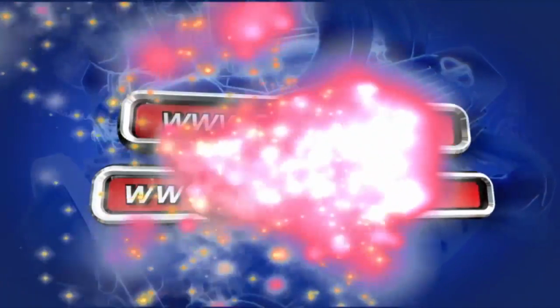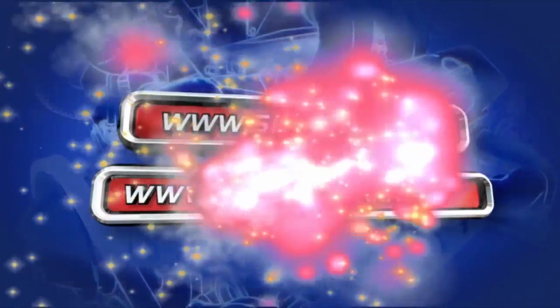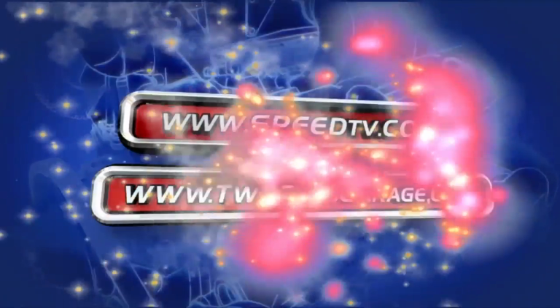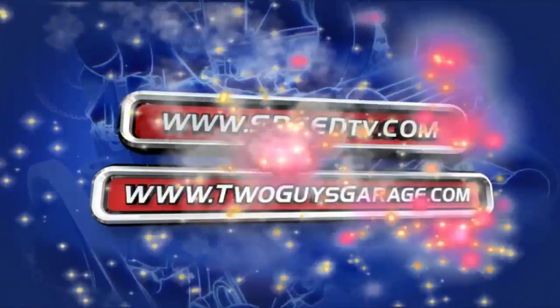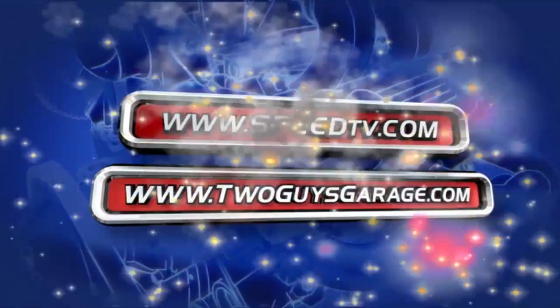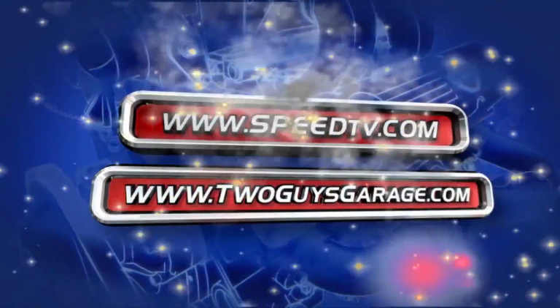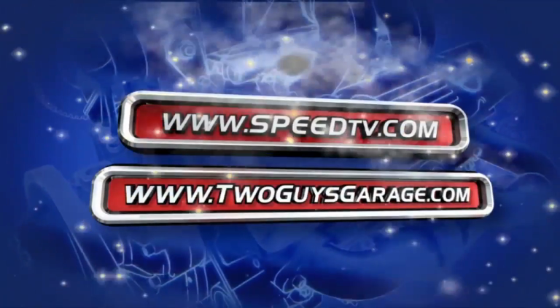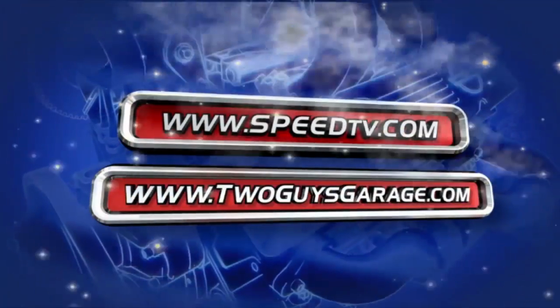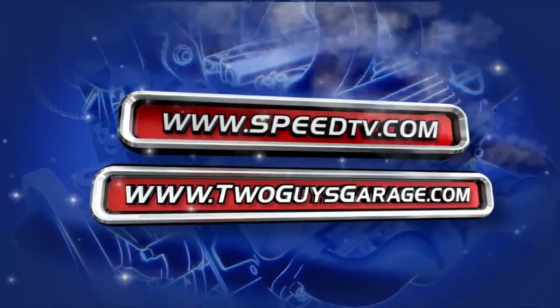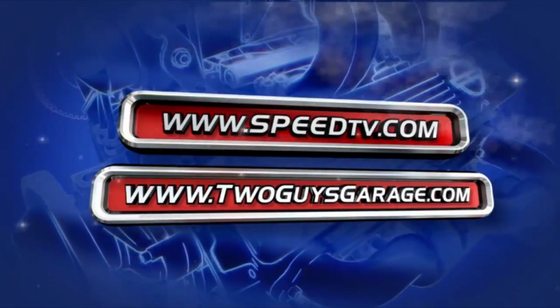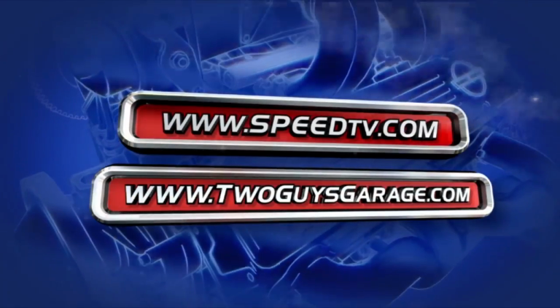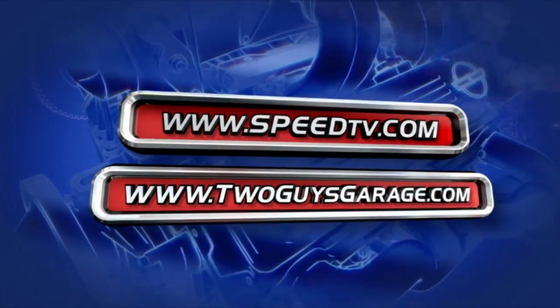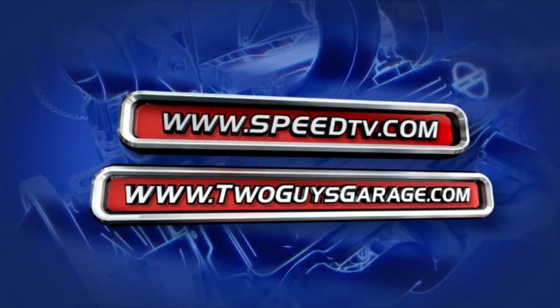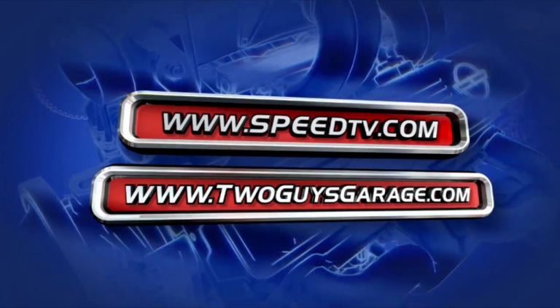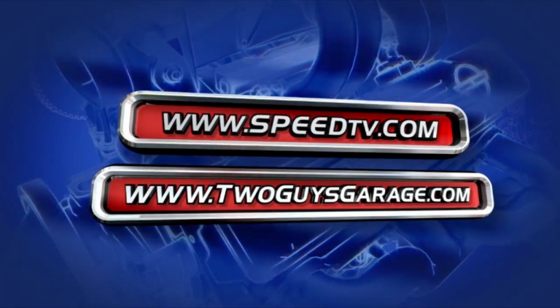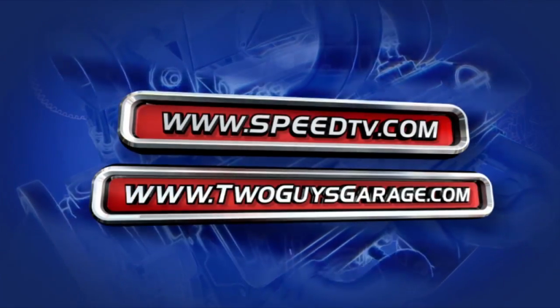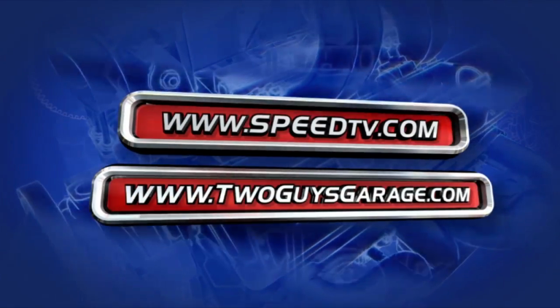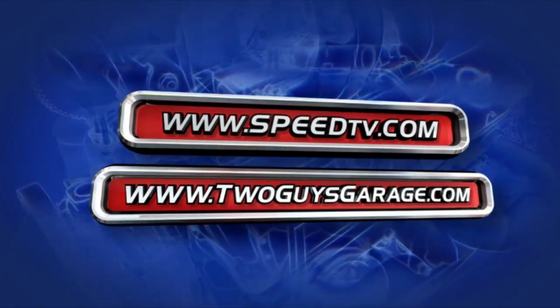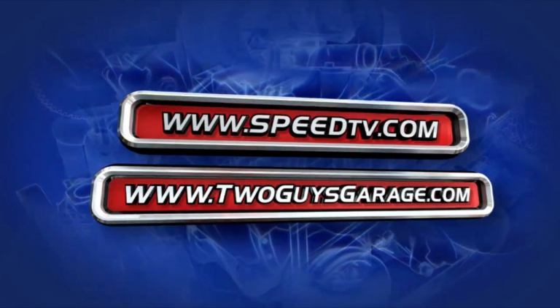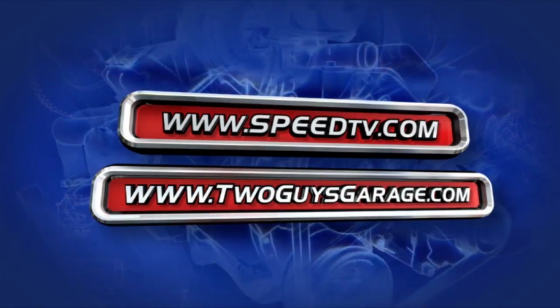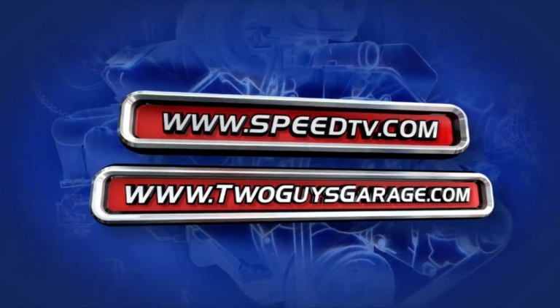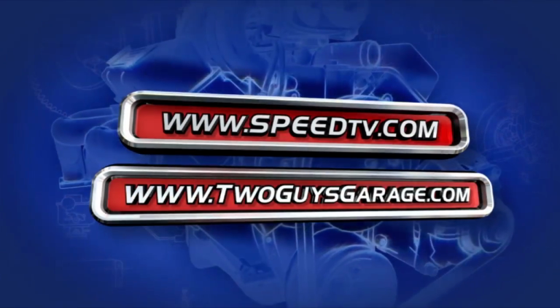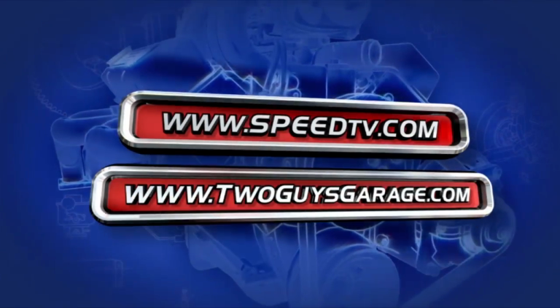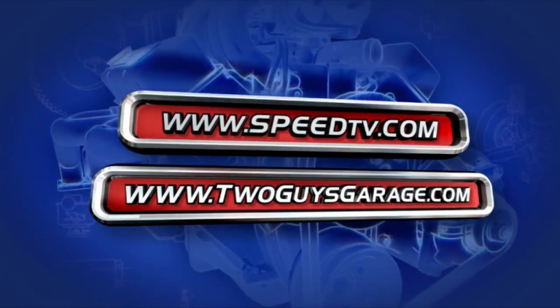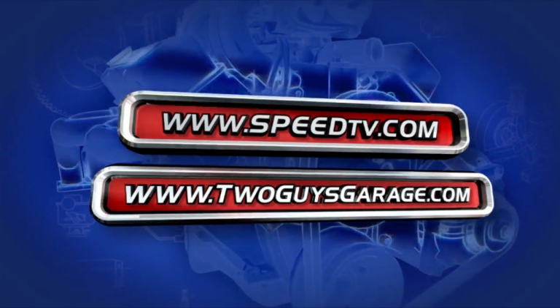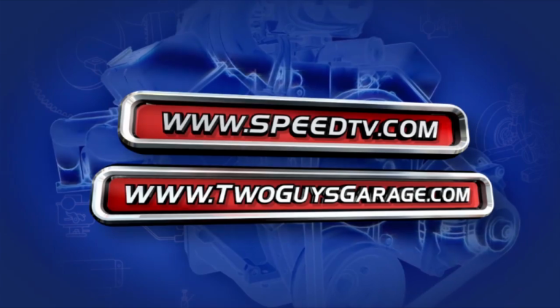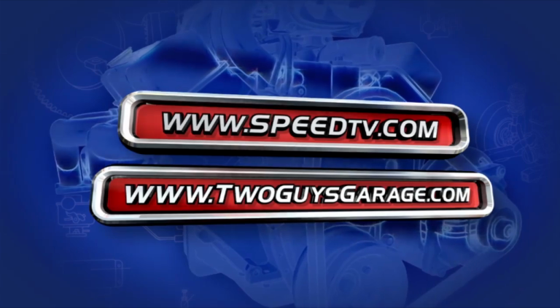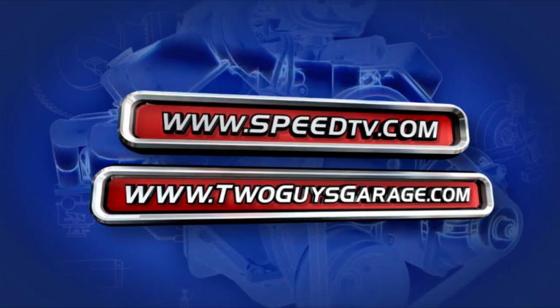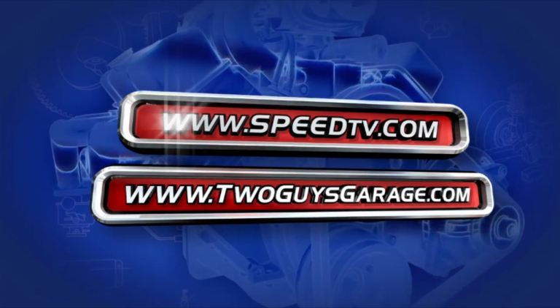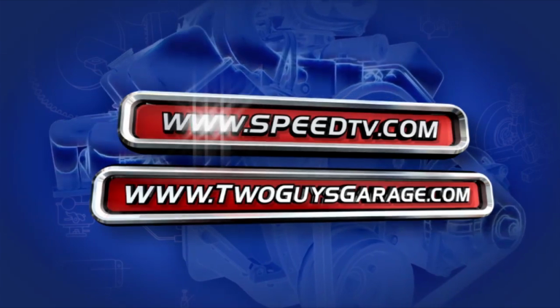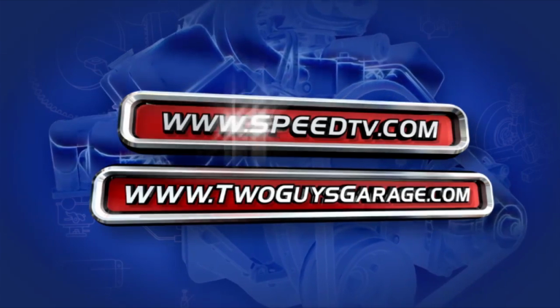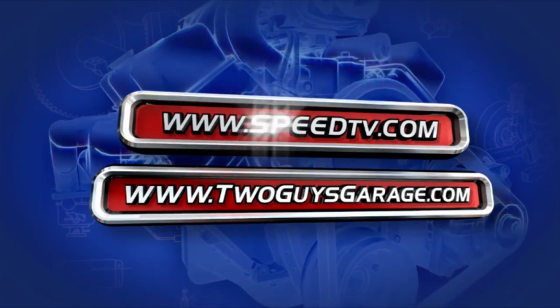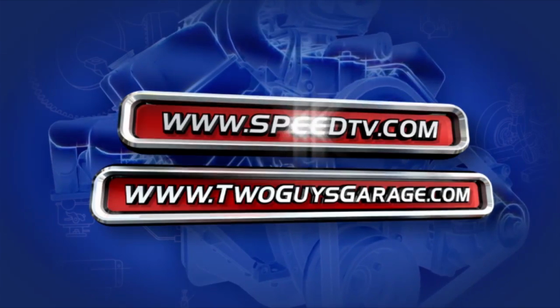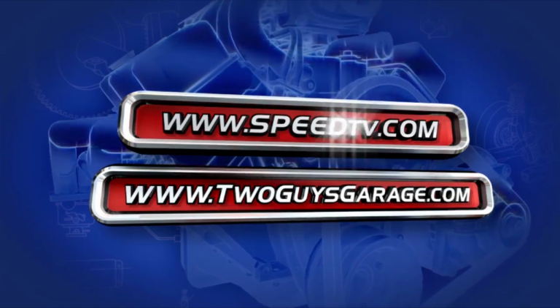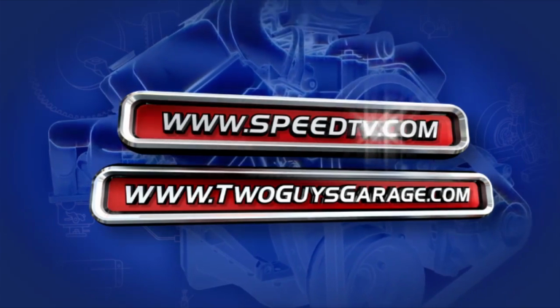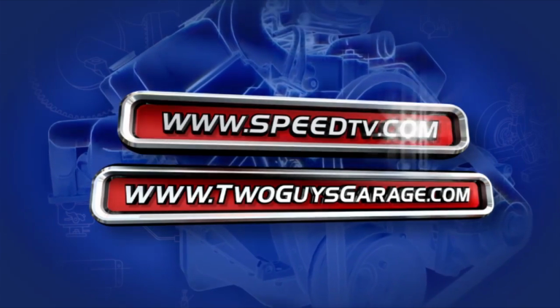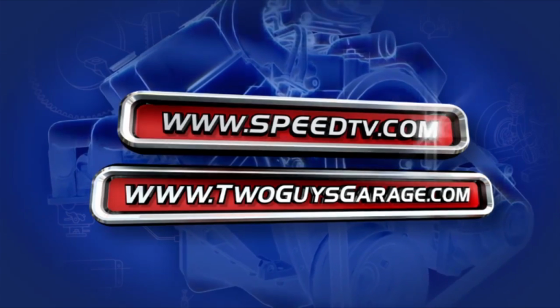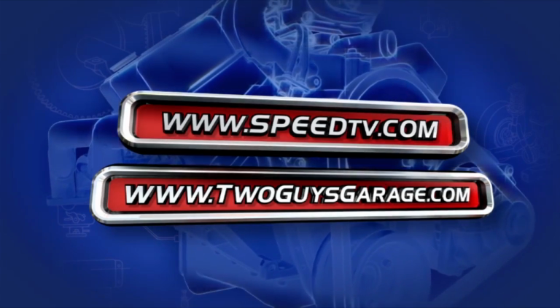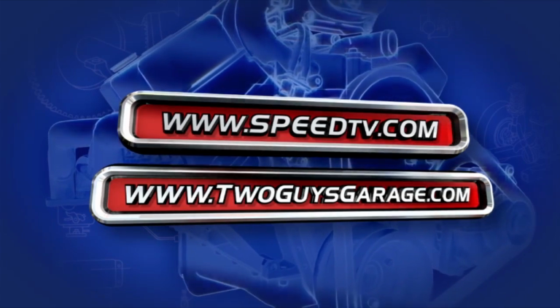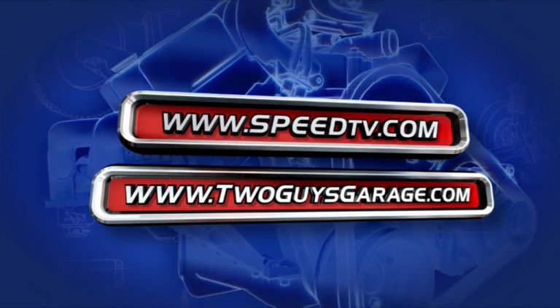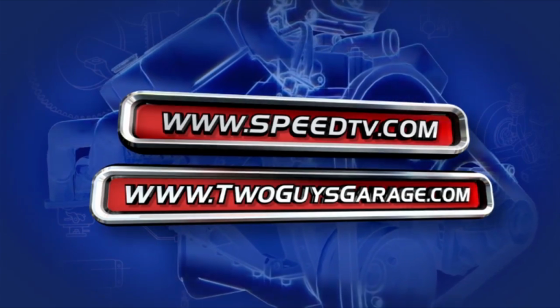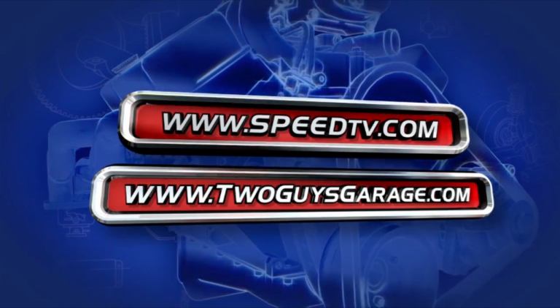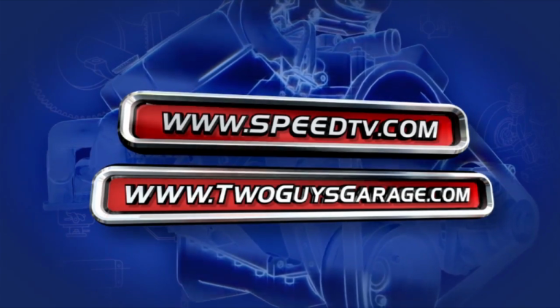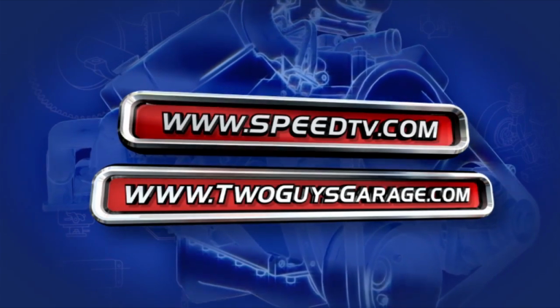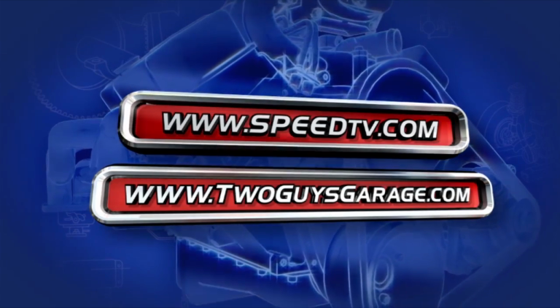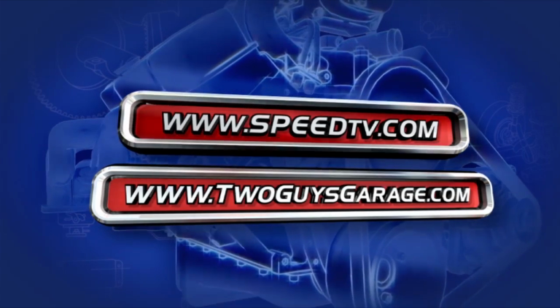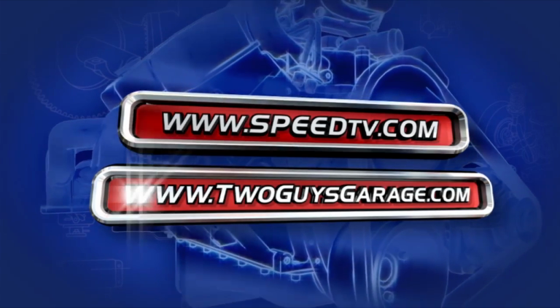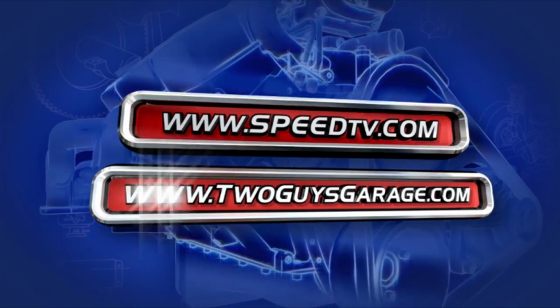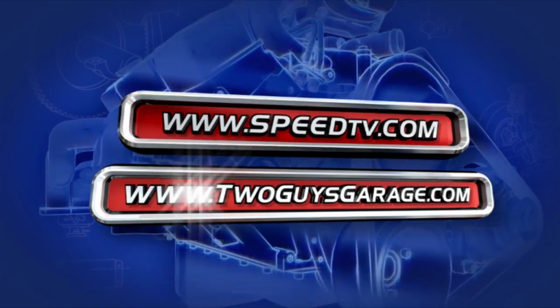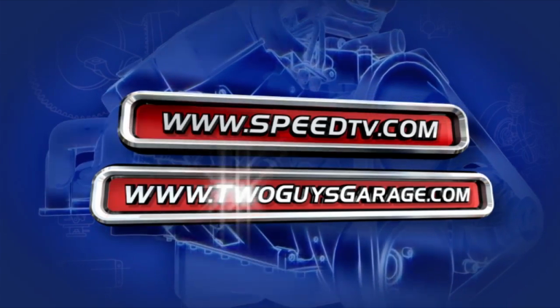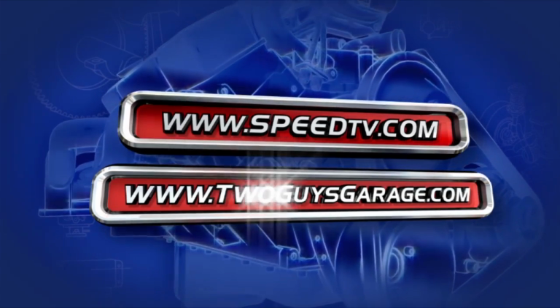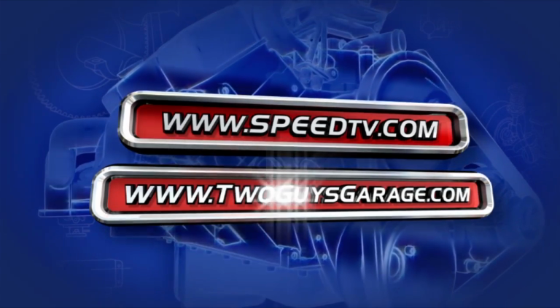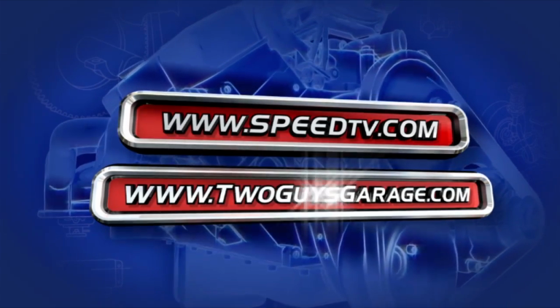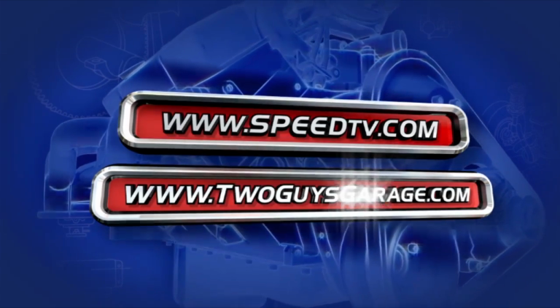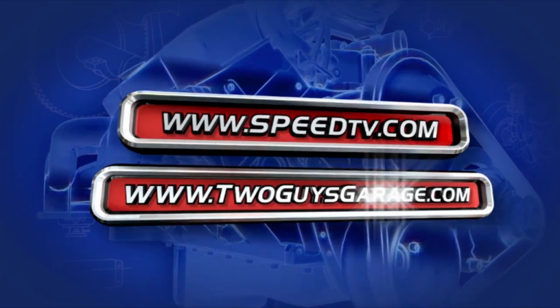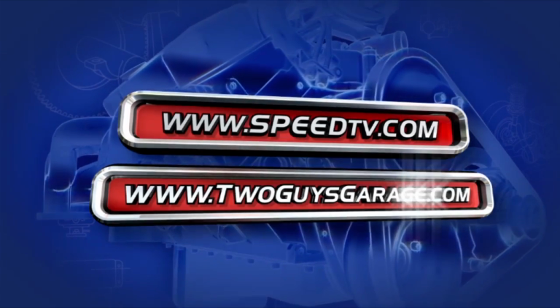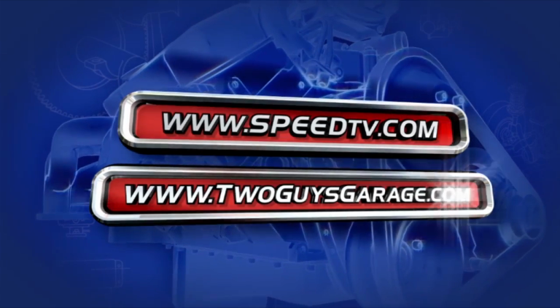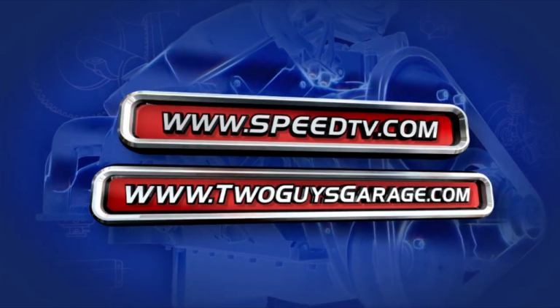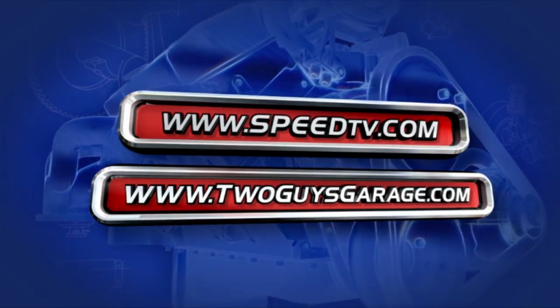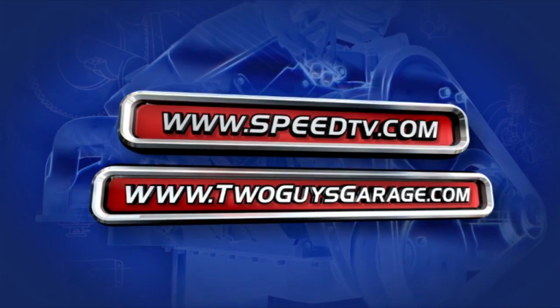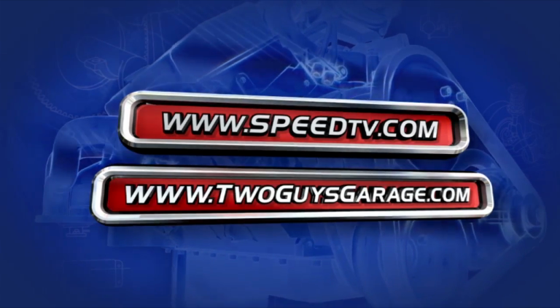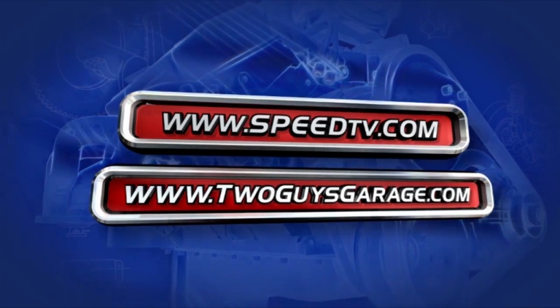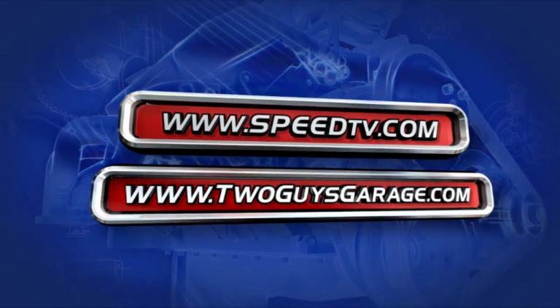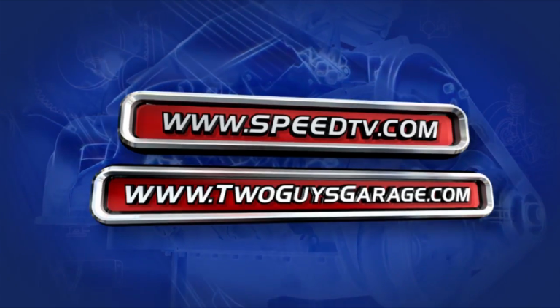For more information about anything you've seen on today's show, check out SpeedTV.com or visit TwoGuysGarage.com.